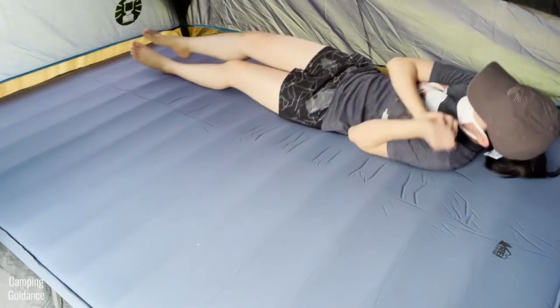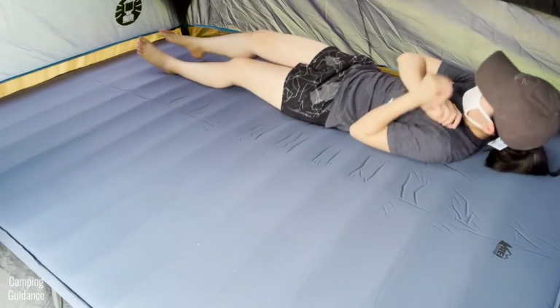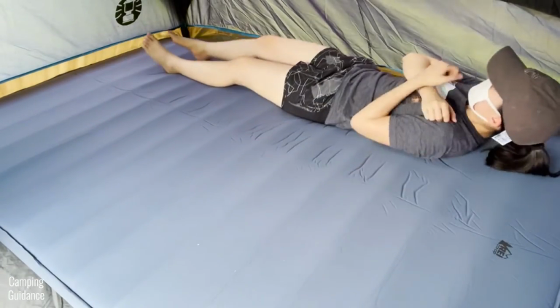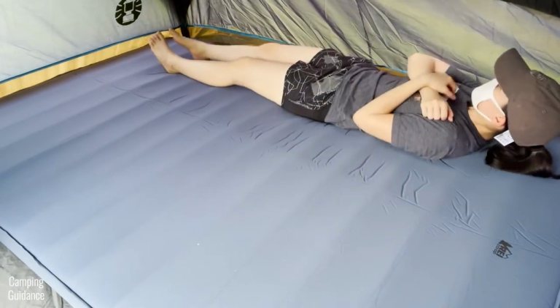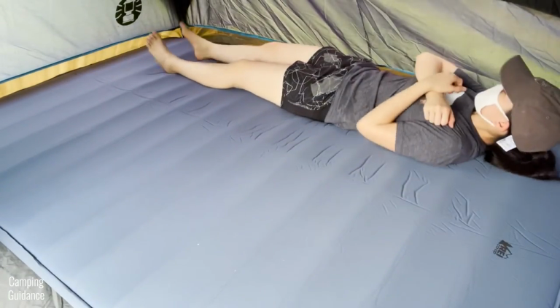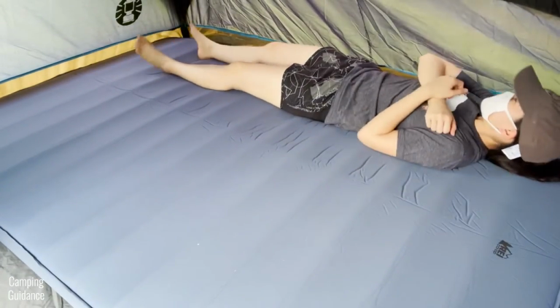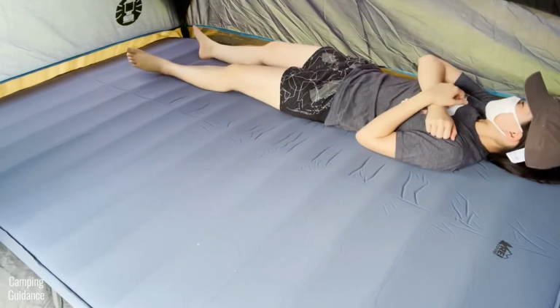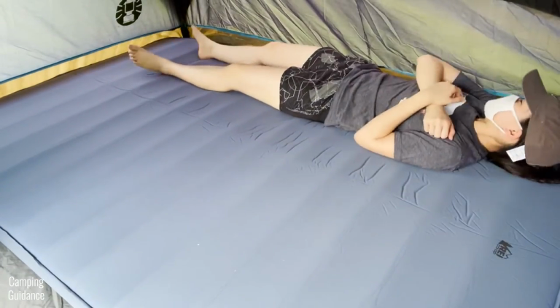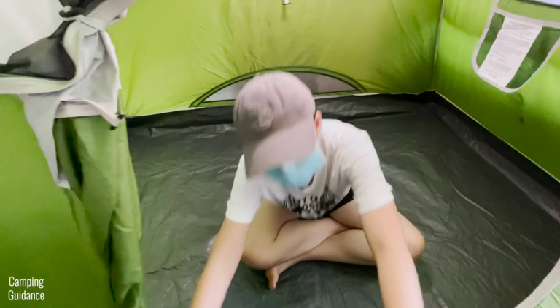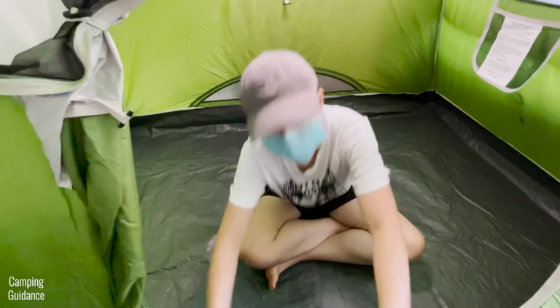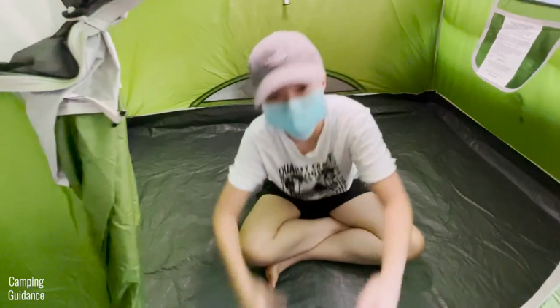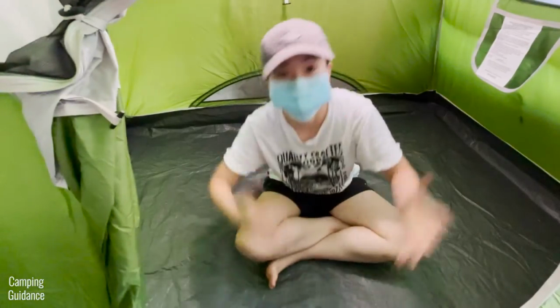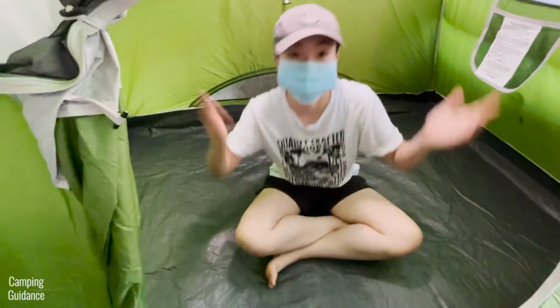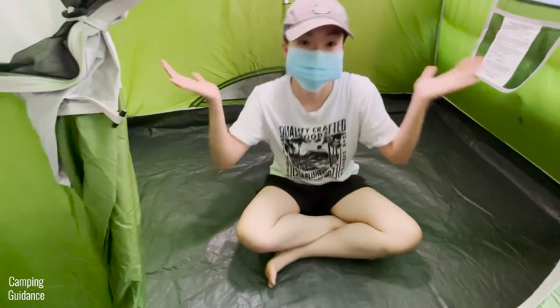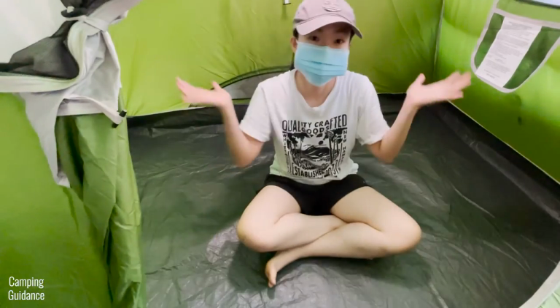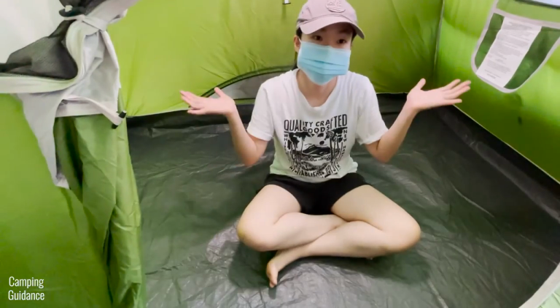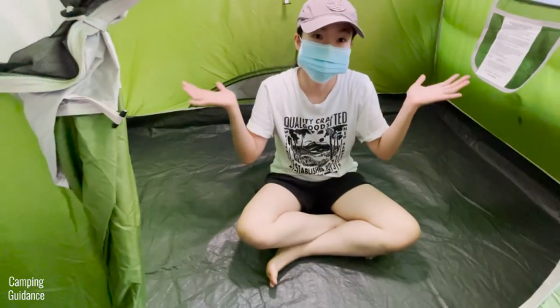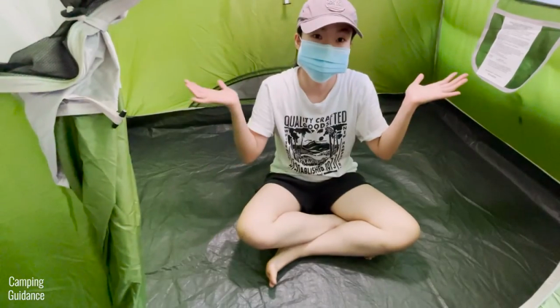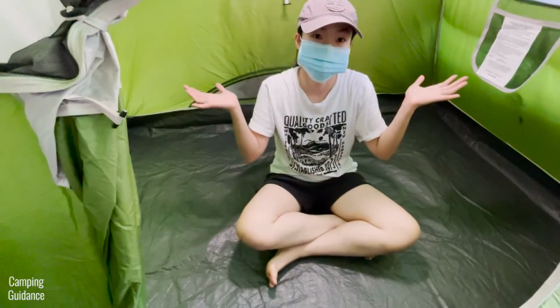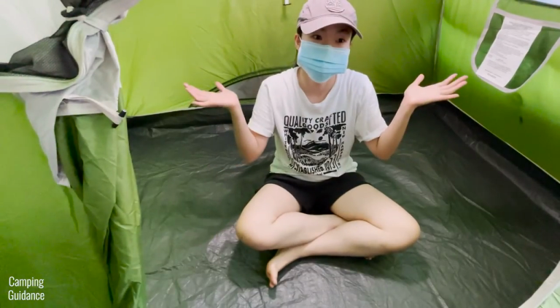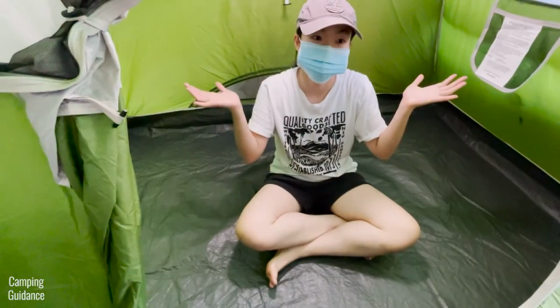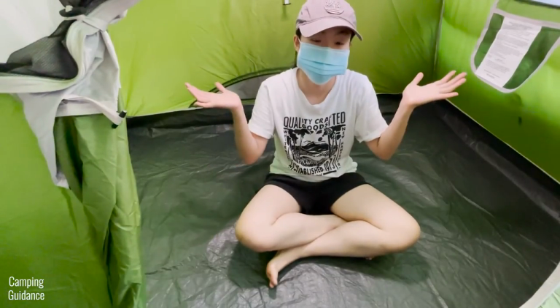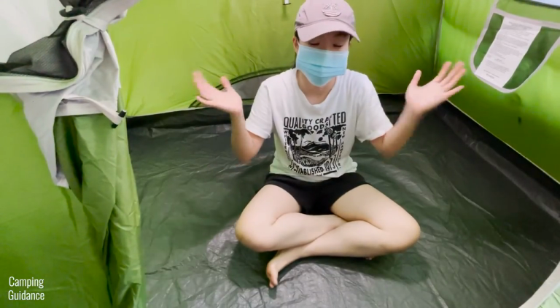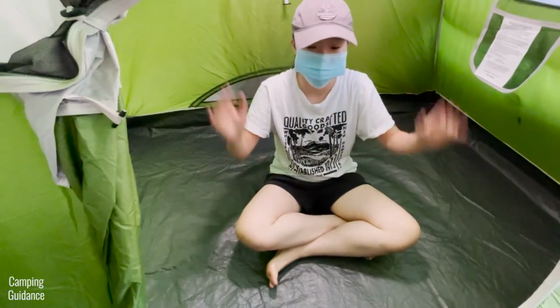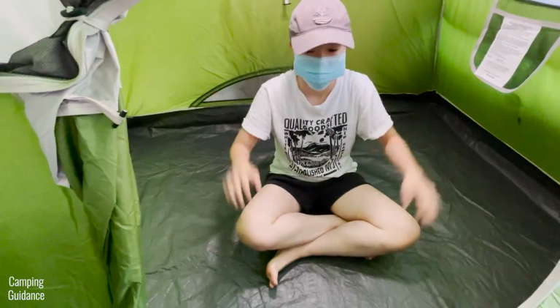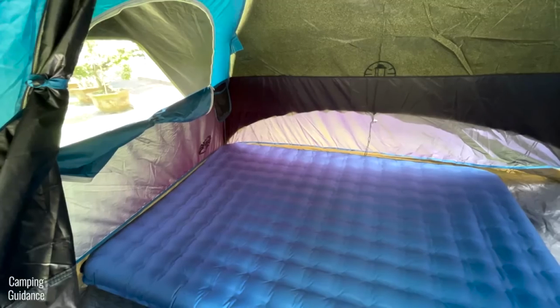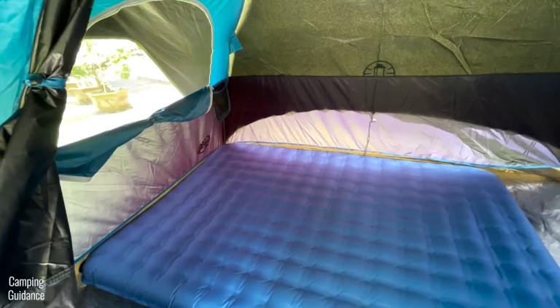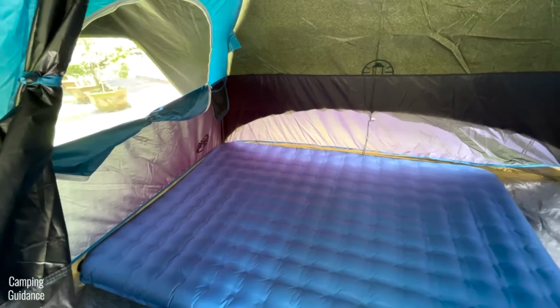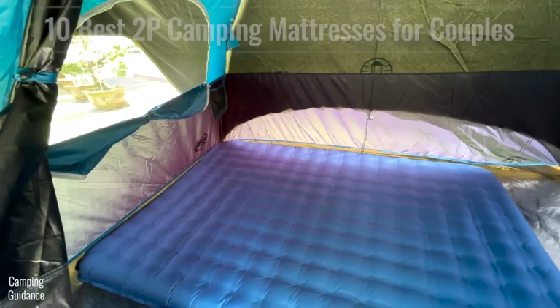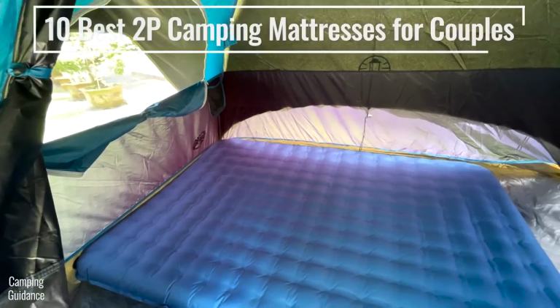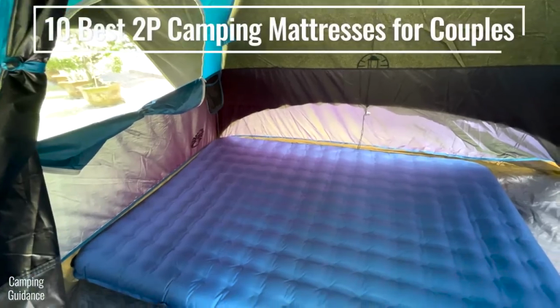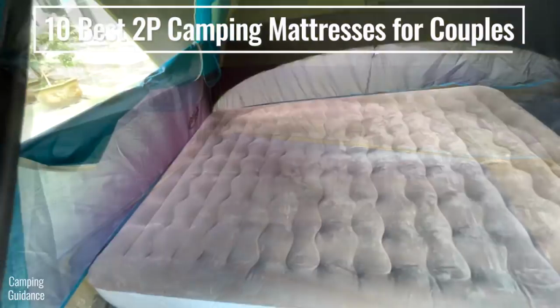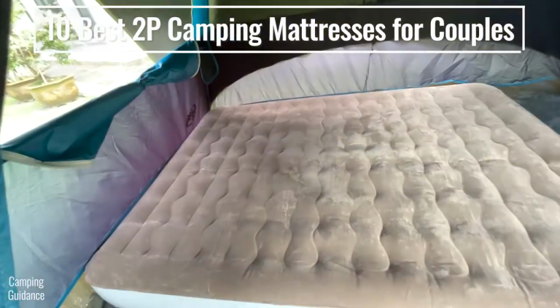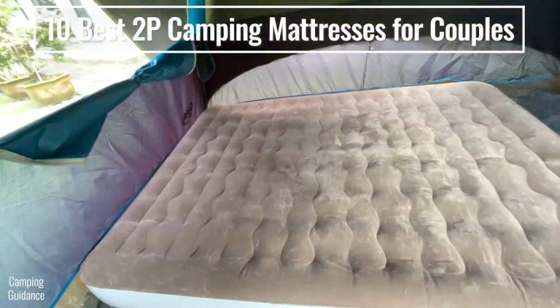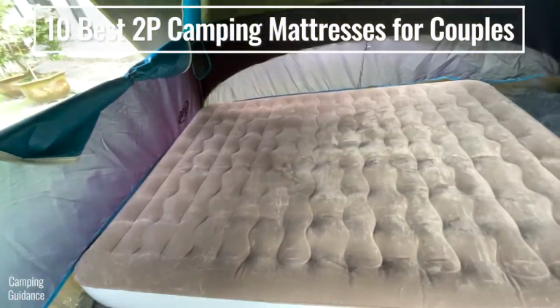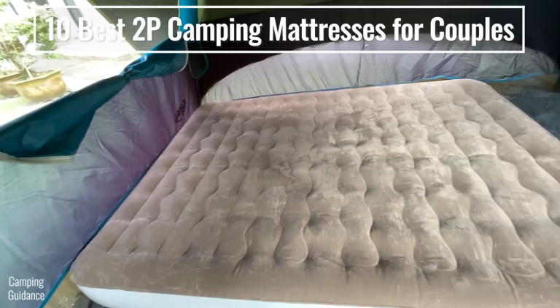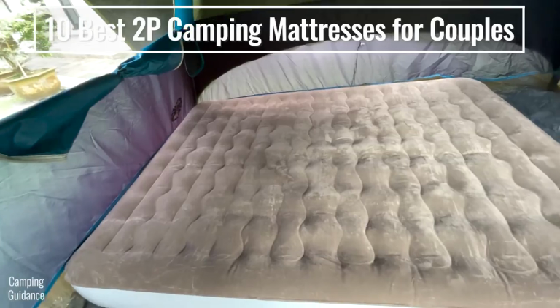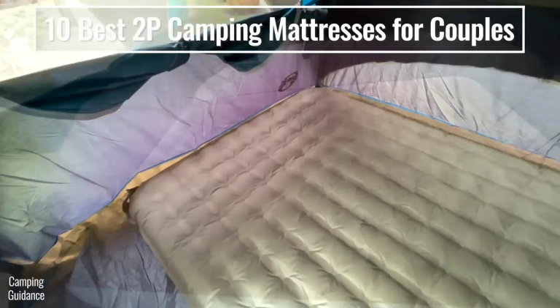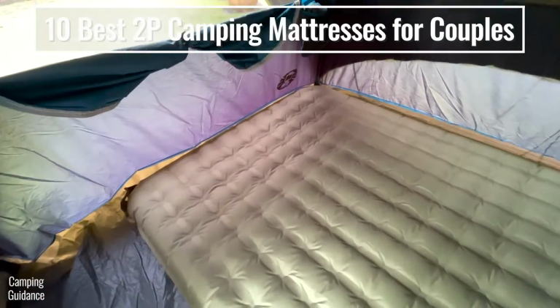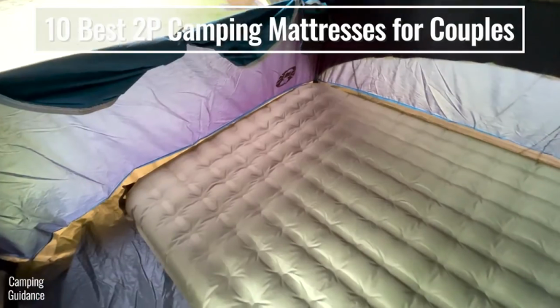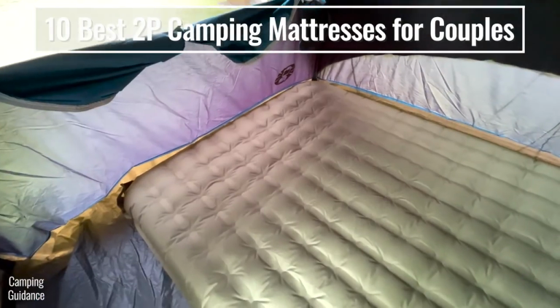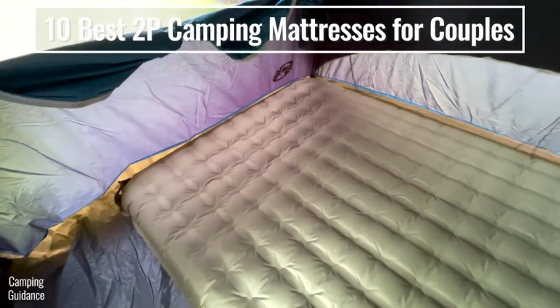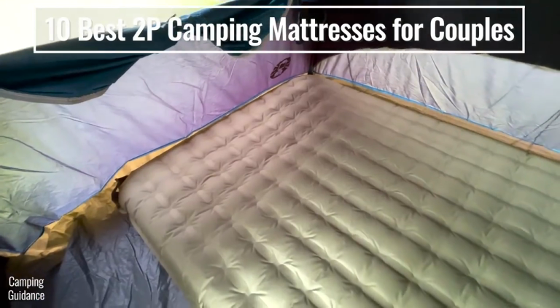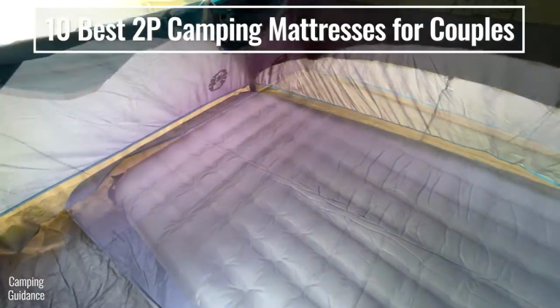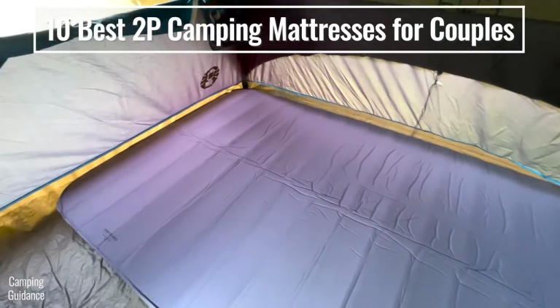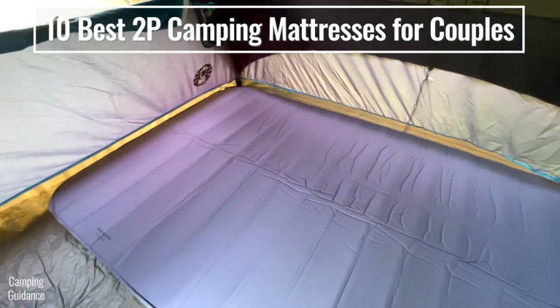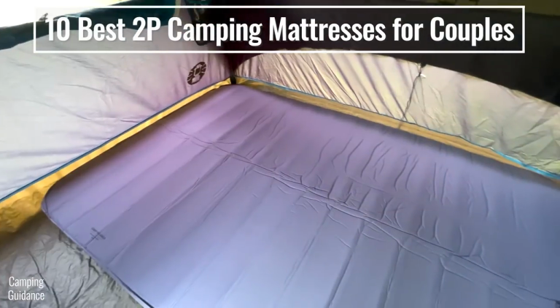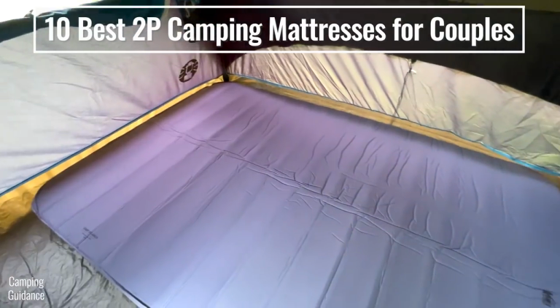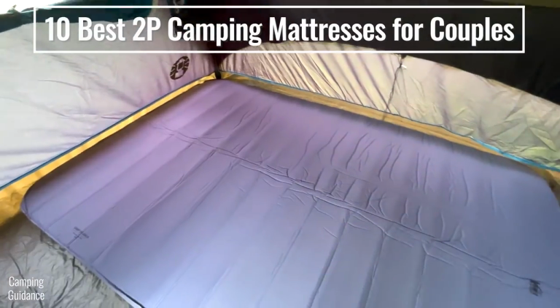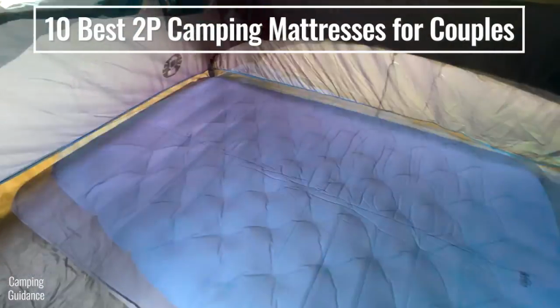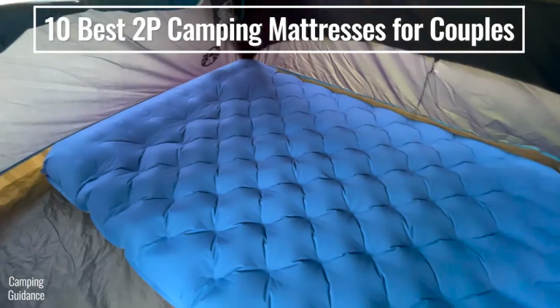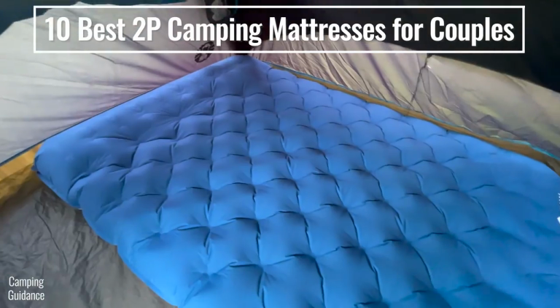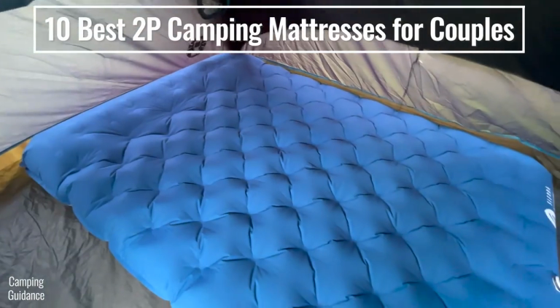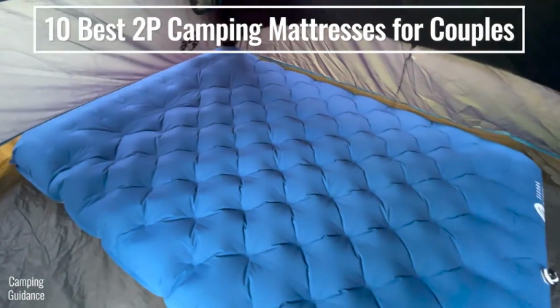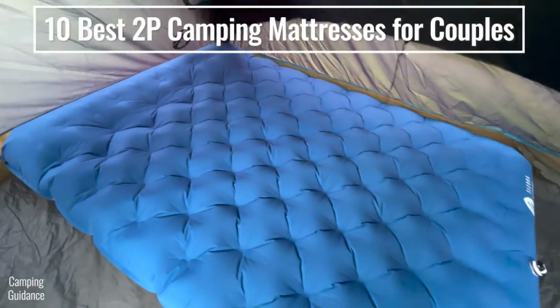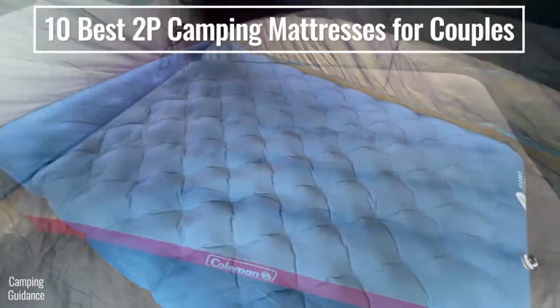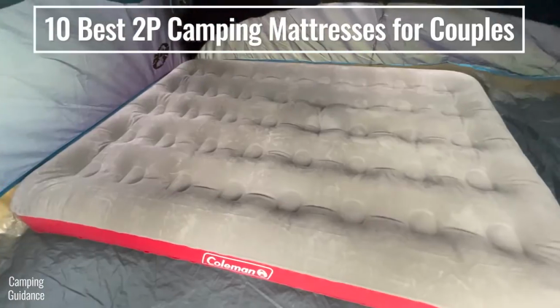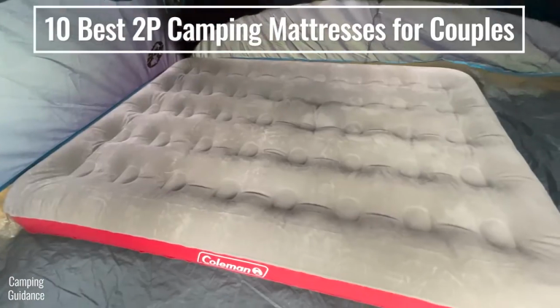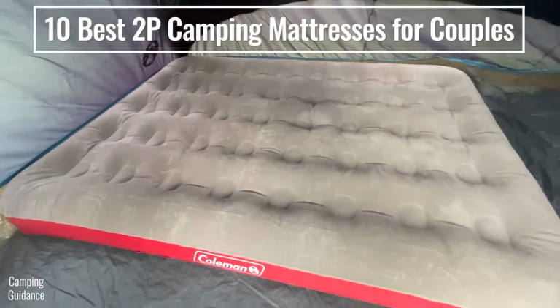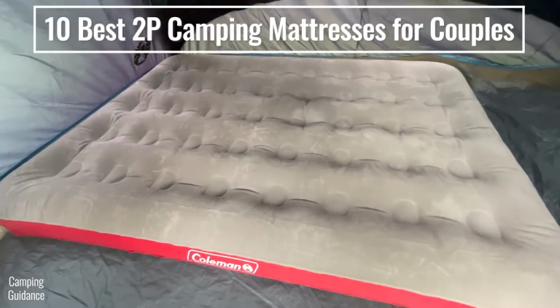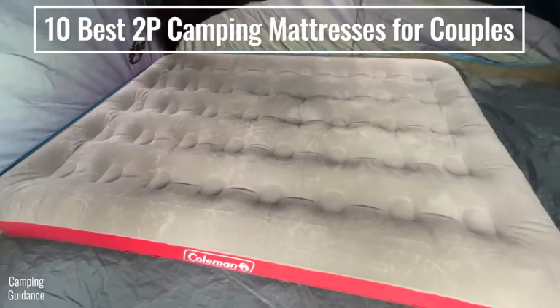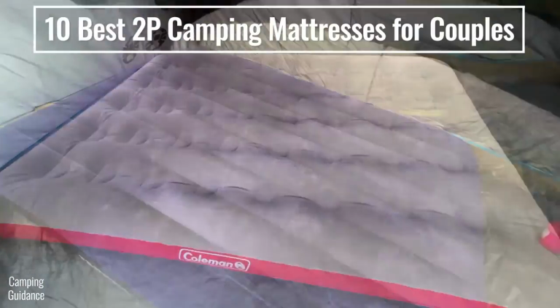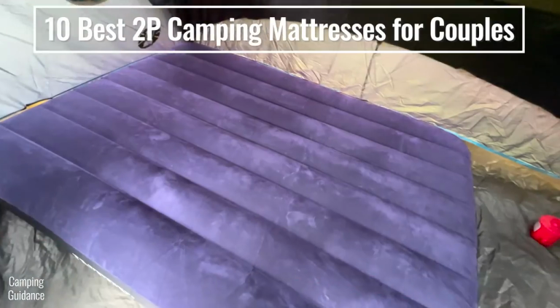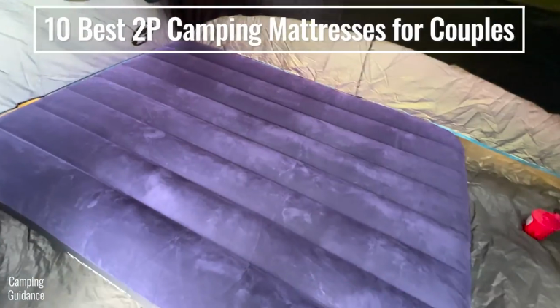To find out how the Dreamer Double compares against the X-Bet MegaMat and 8 other two-person camping mattresses, check out this video right here.